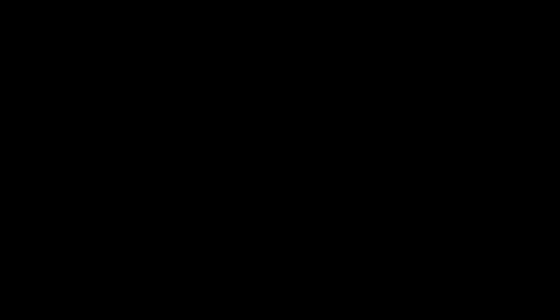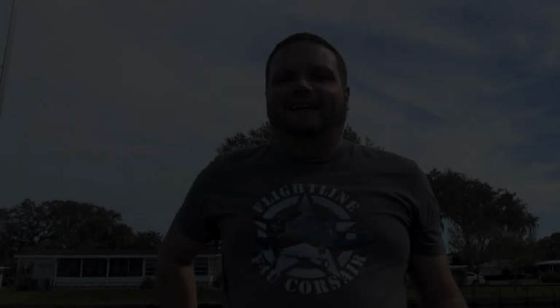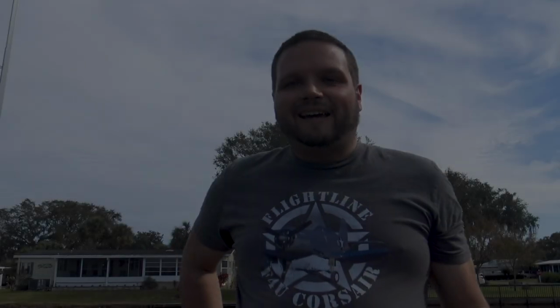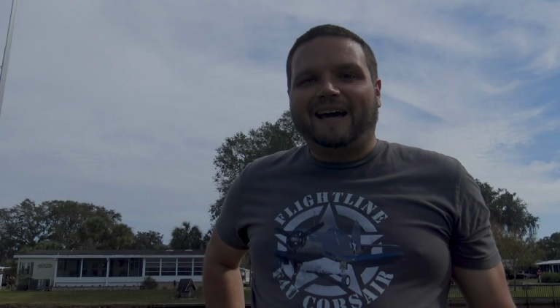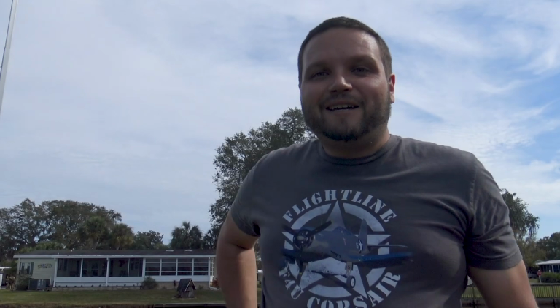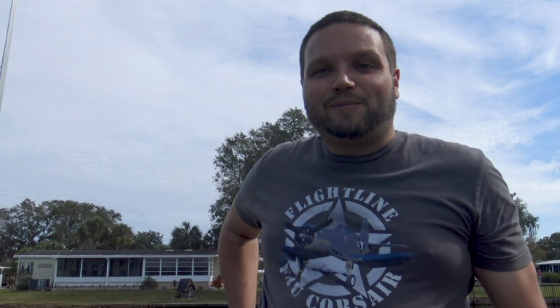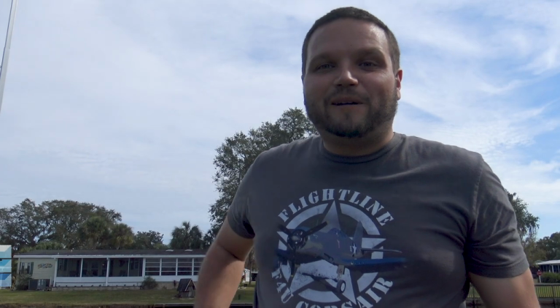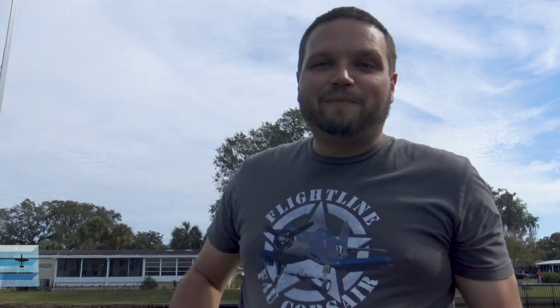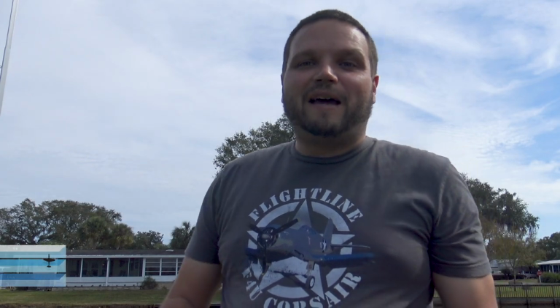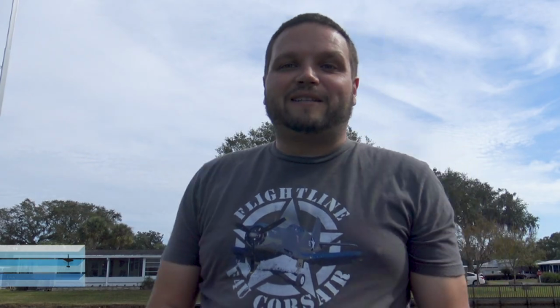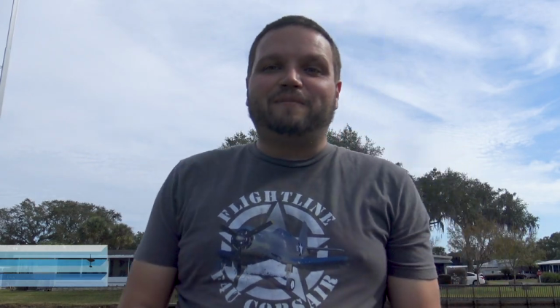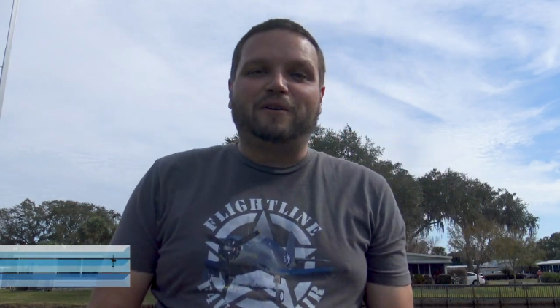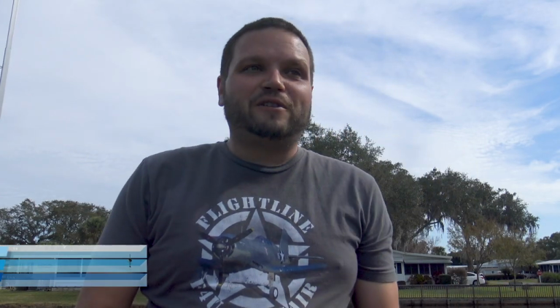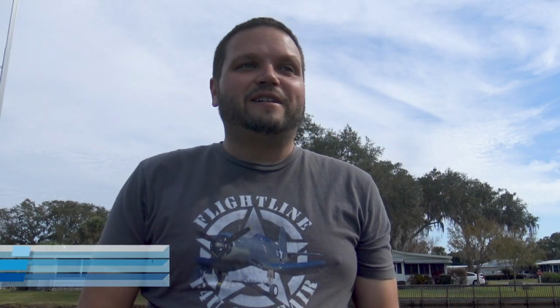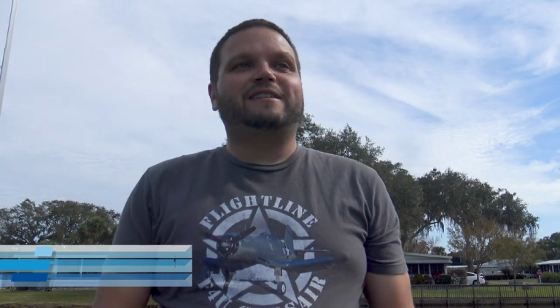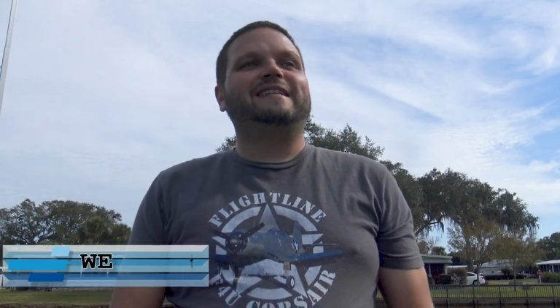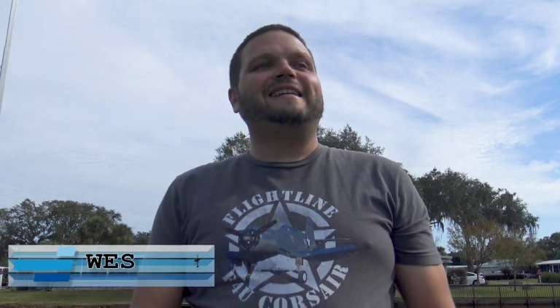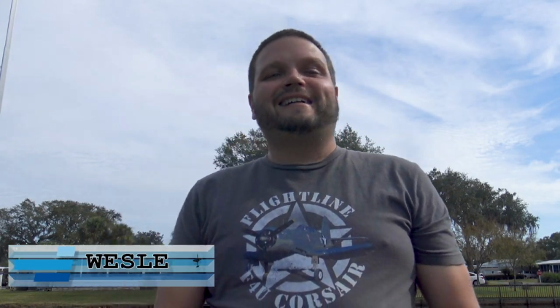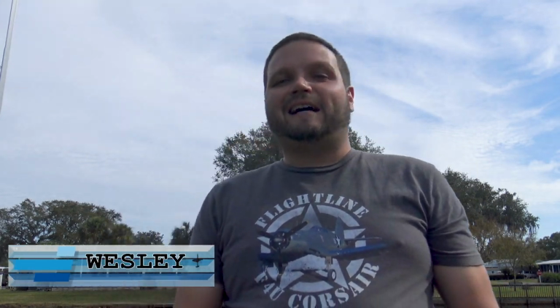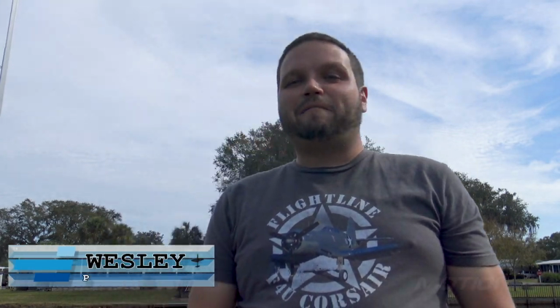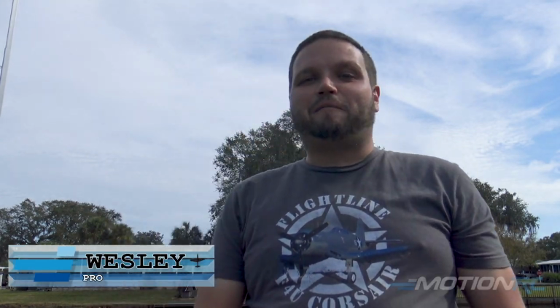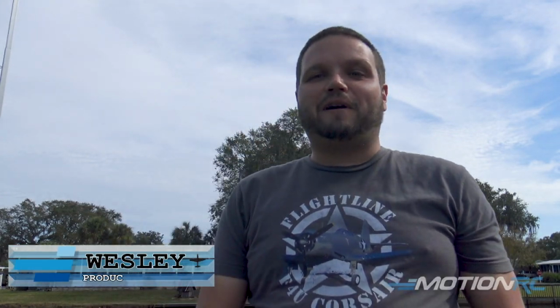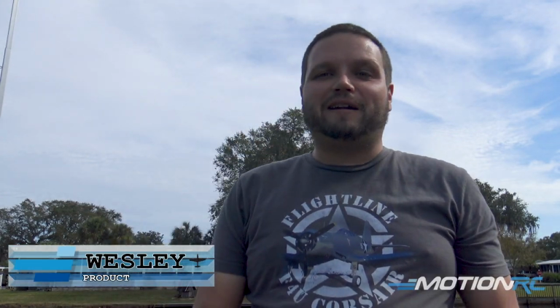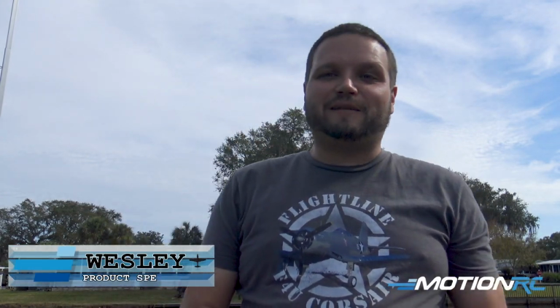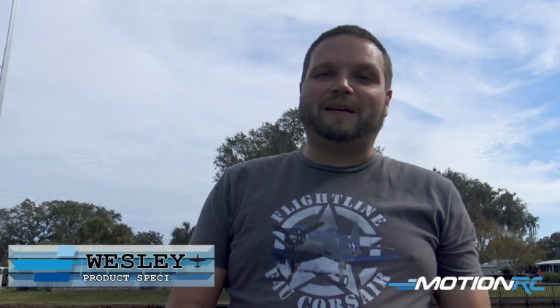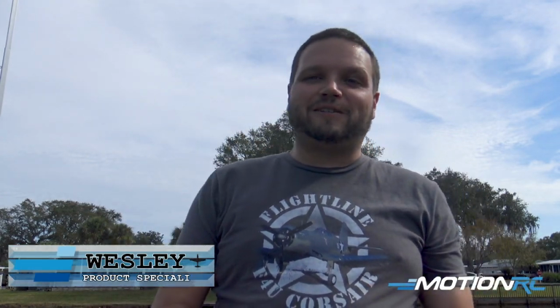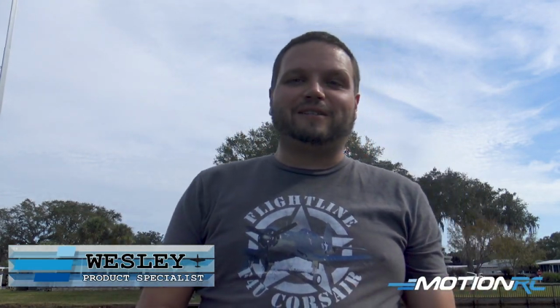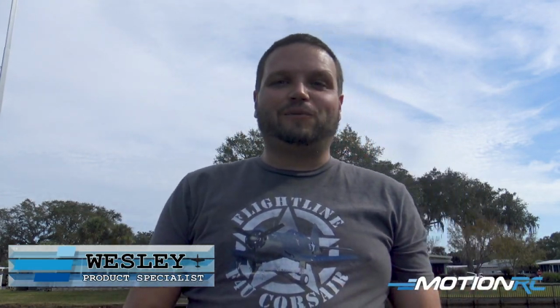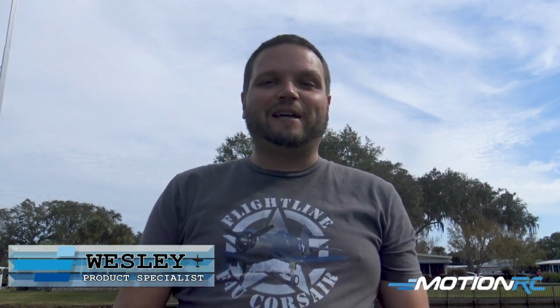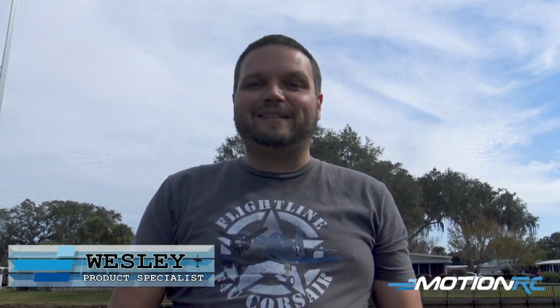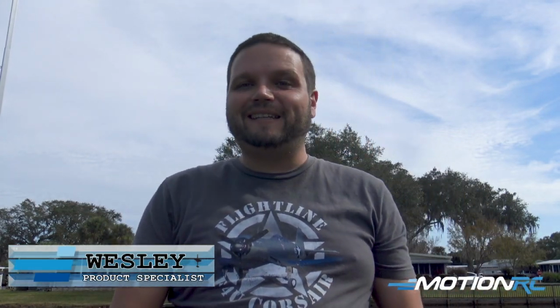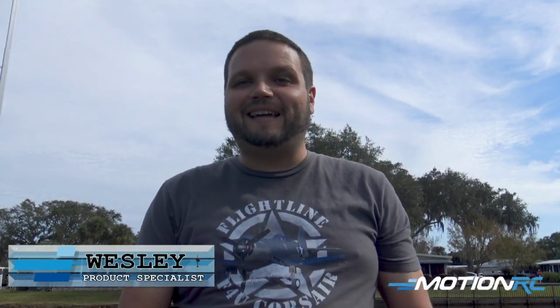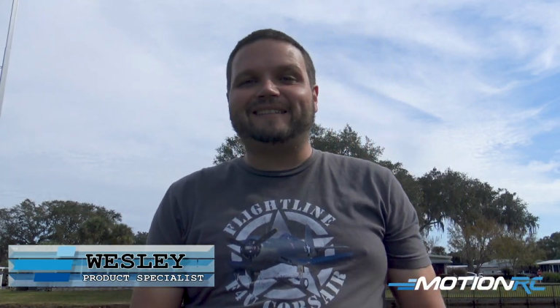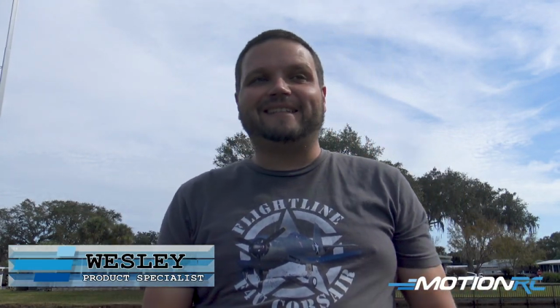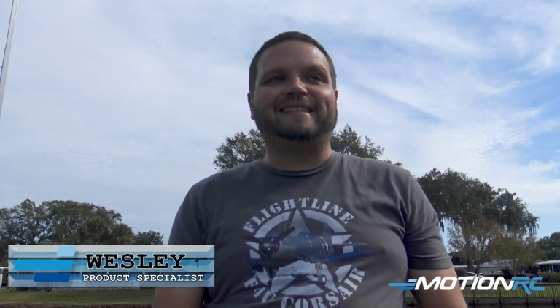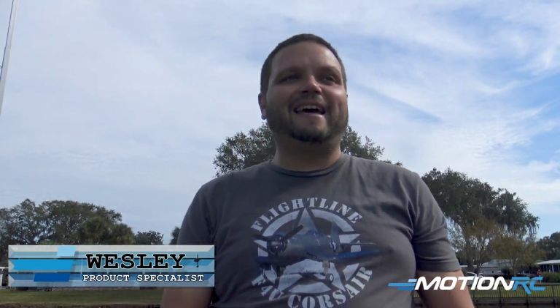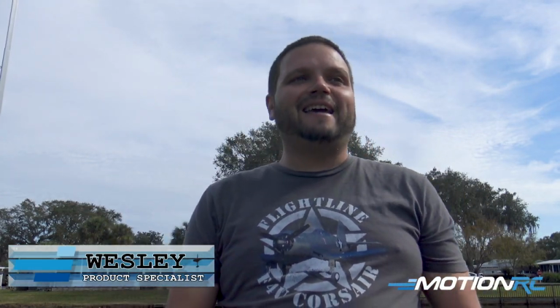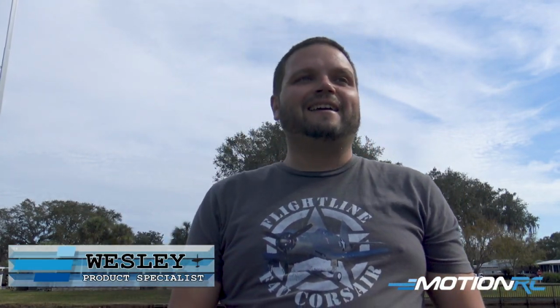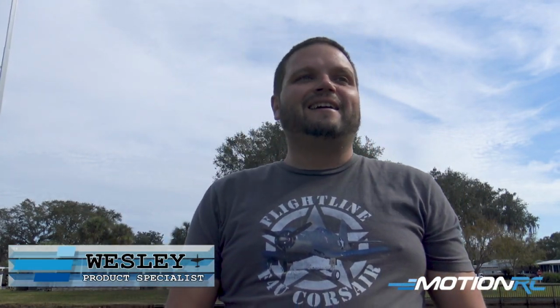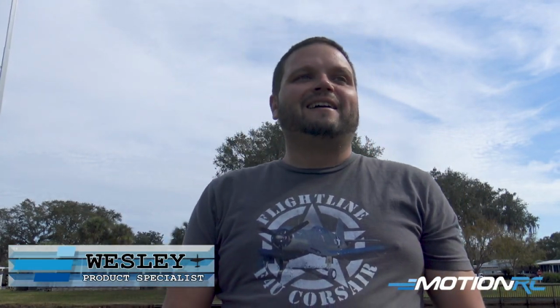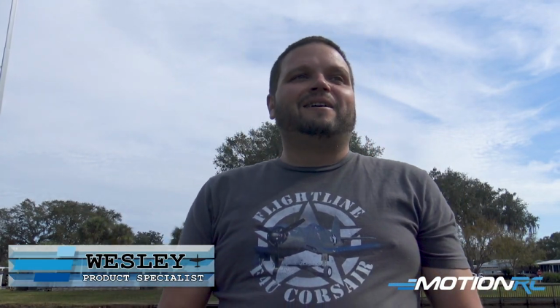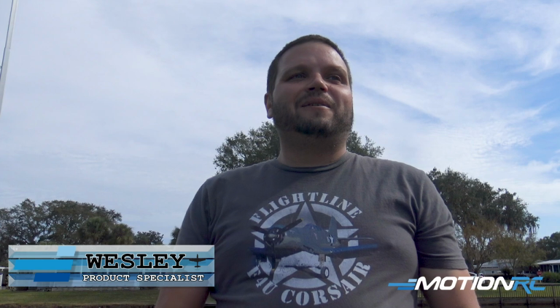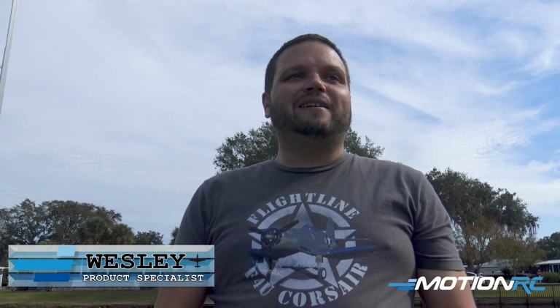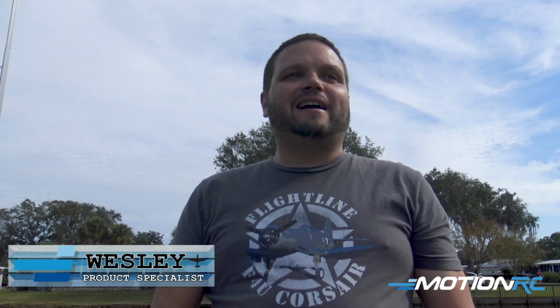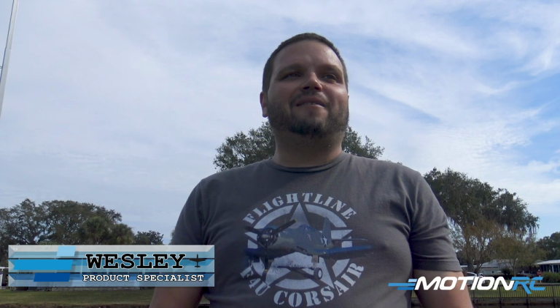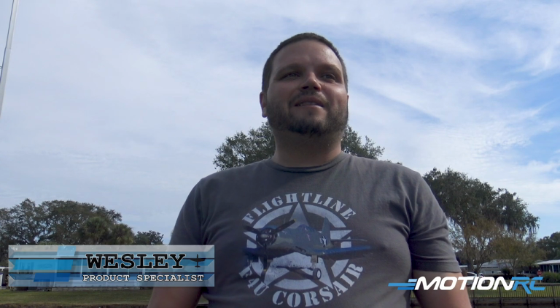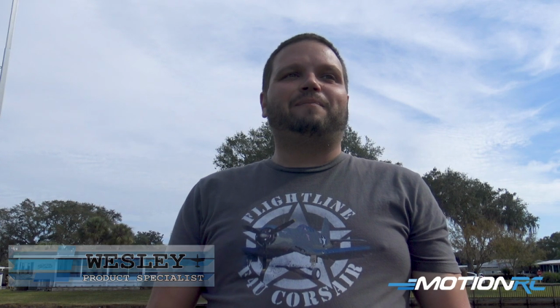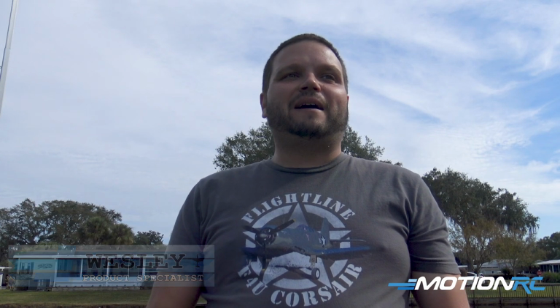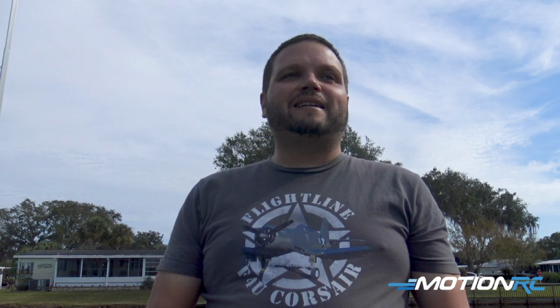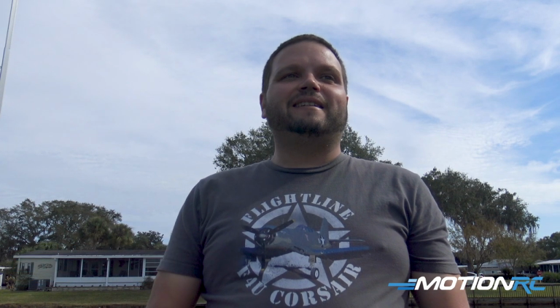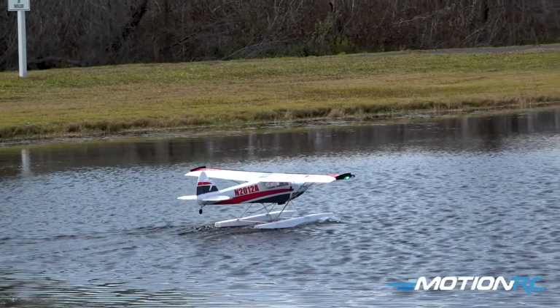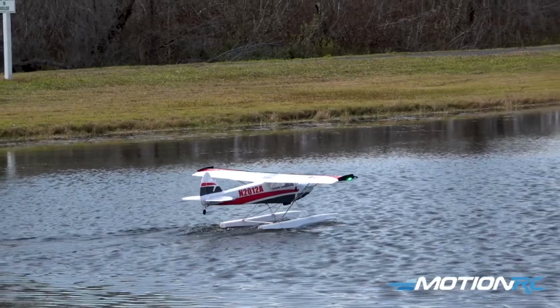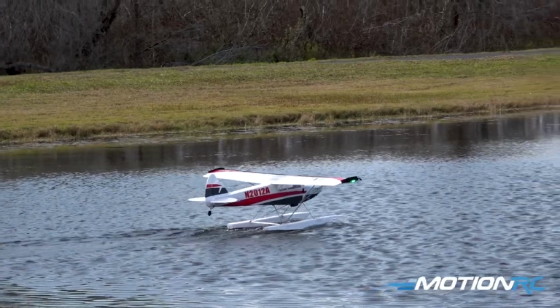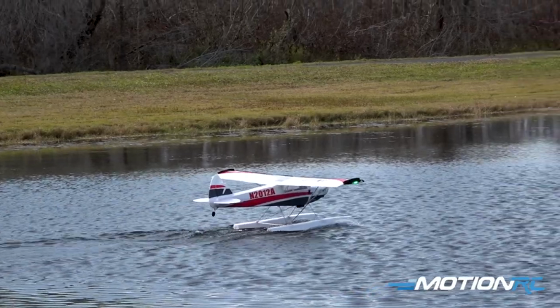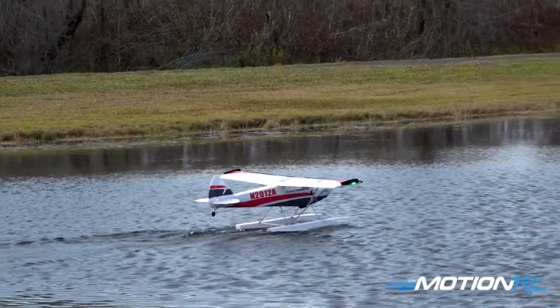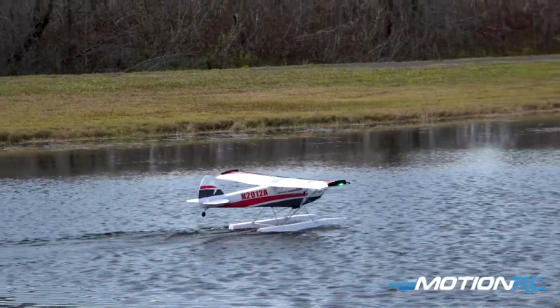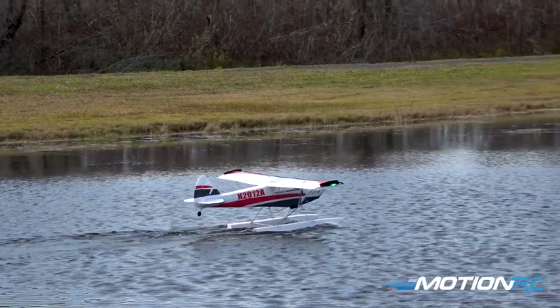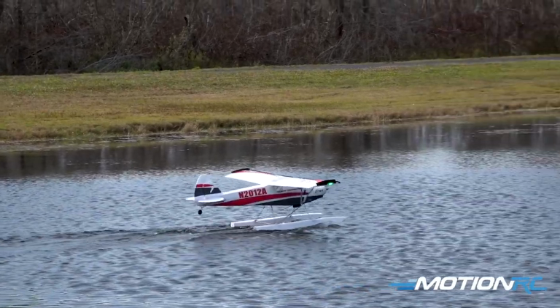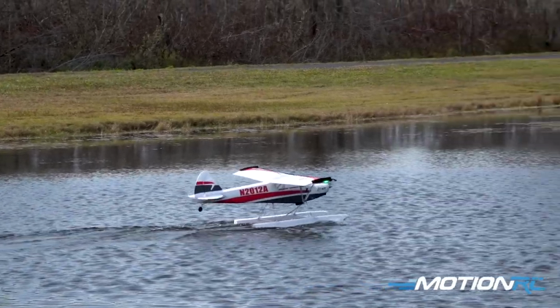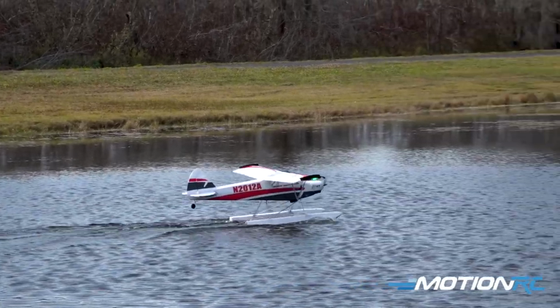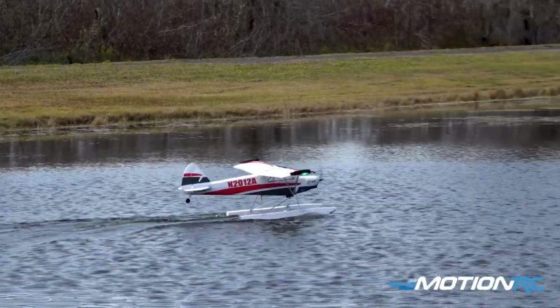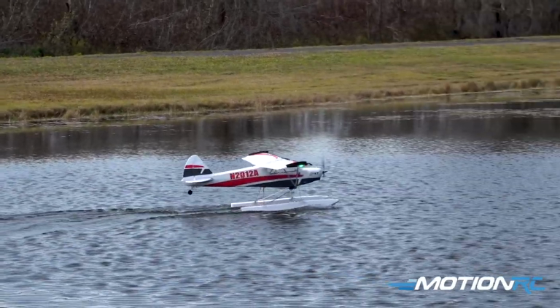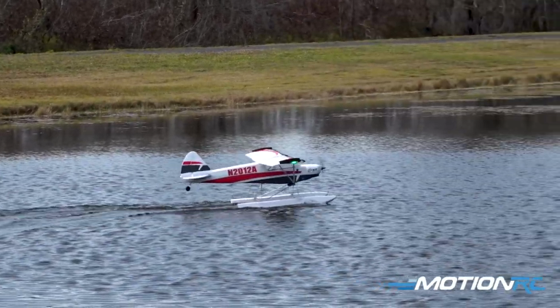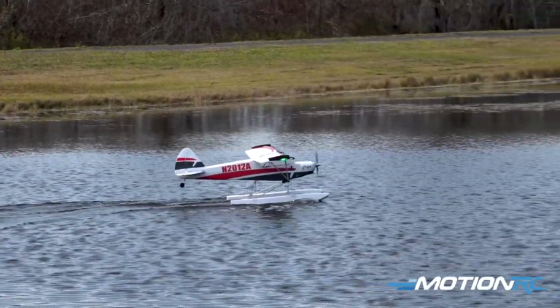Hey guys, welcome back to MotionRC. I'm your product specialist Wesley, and today we are out with the Bison XT on floats.